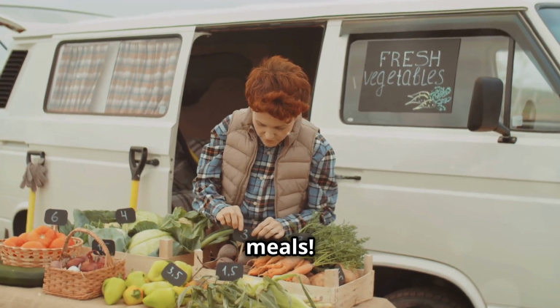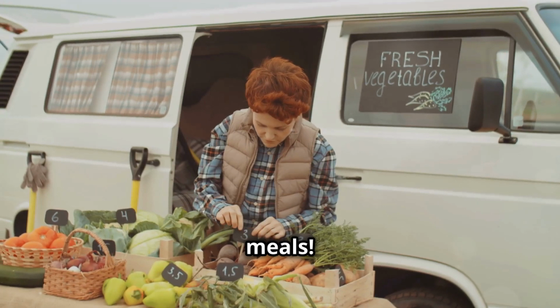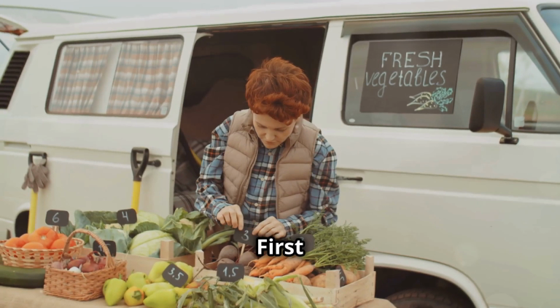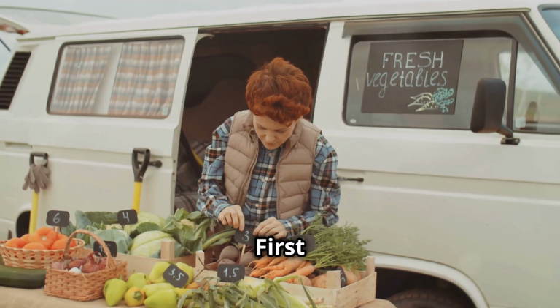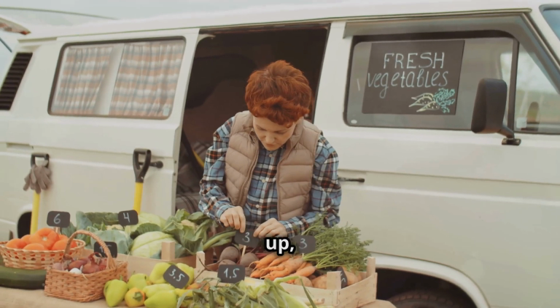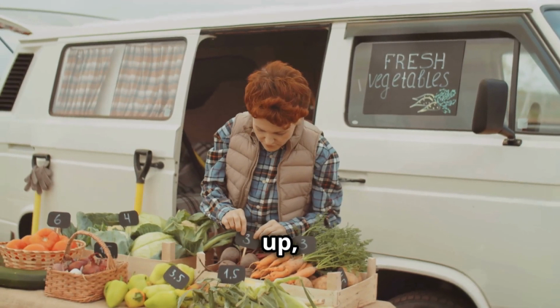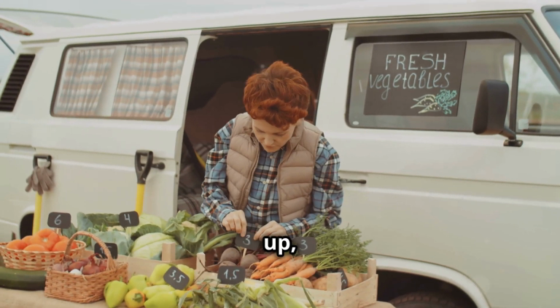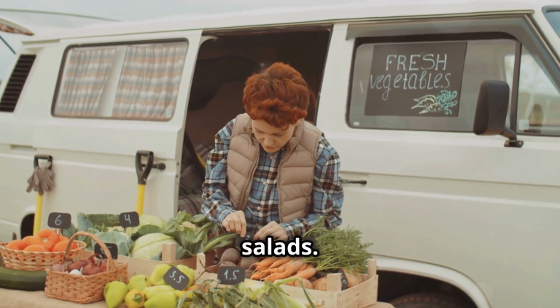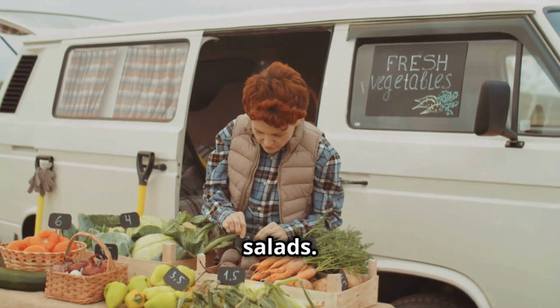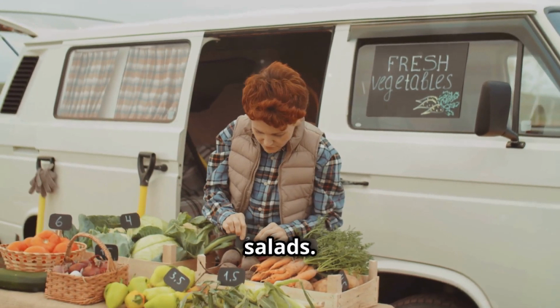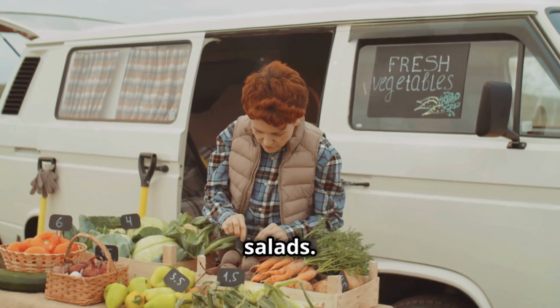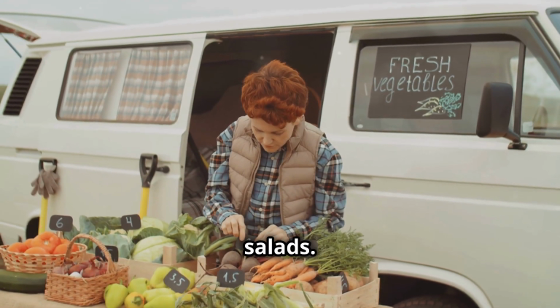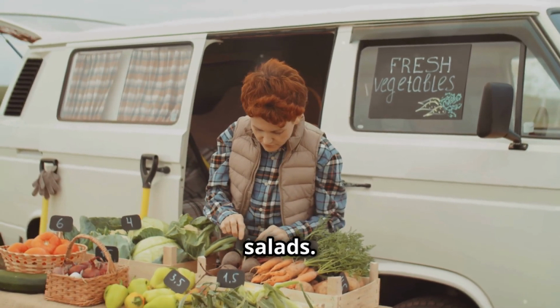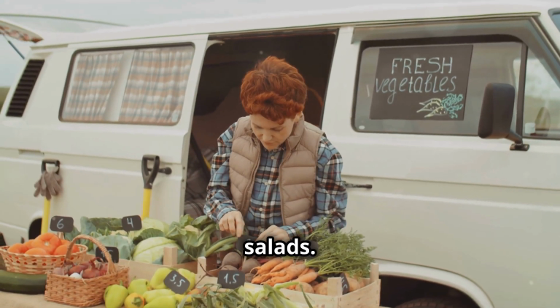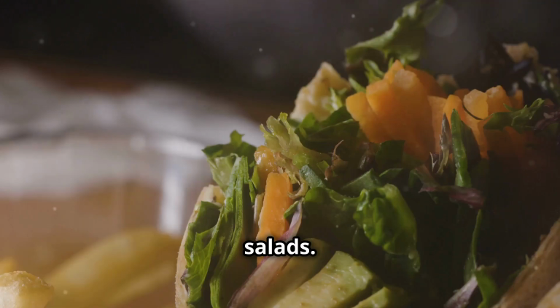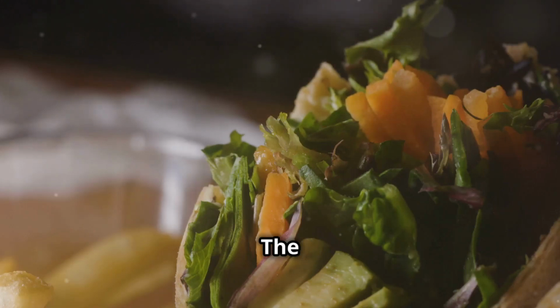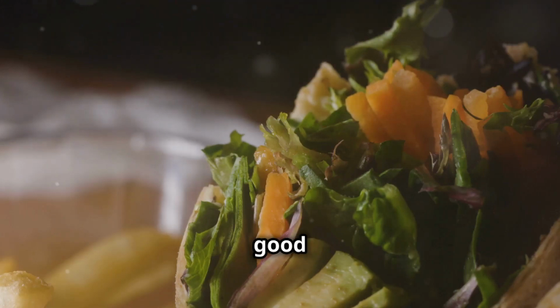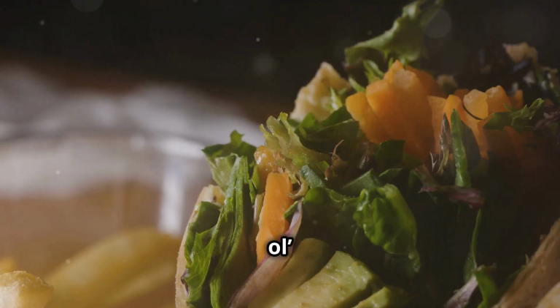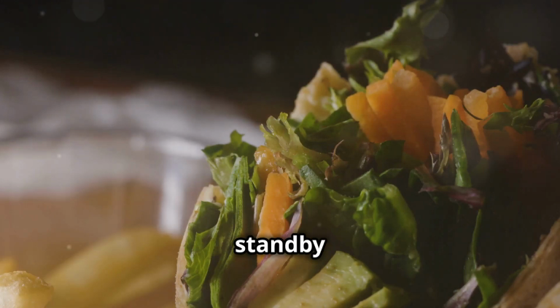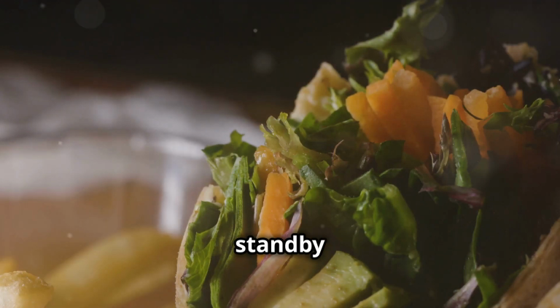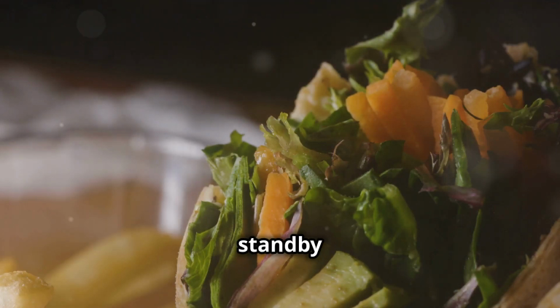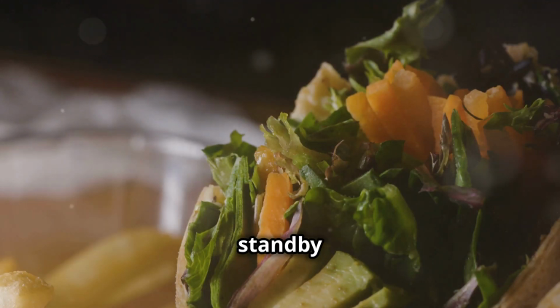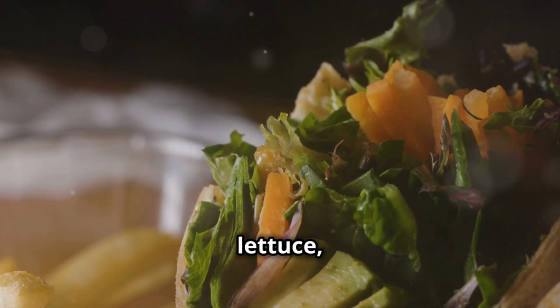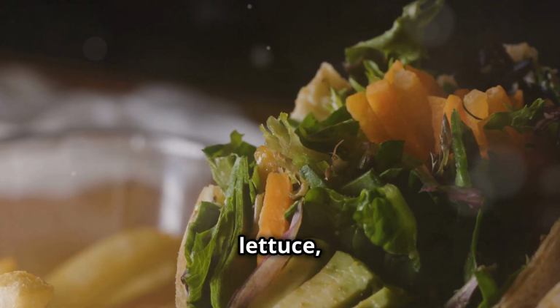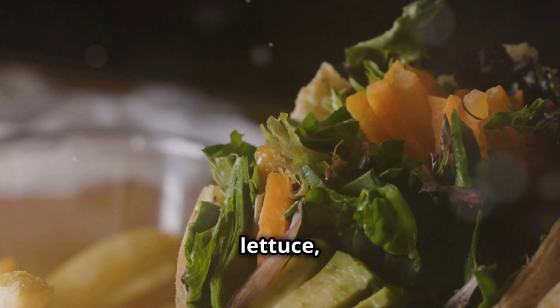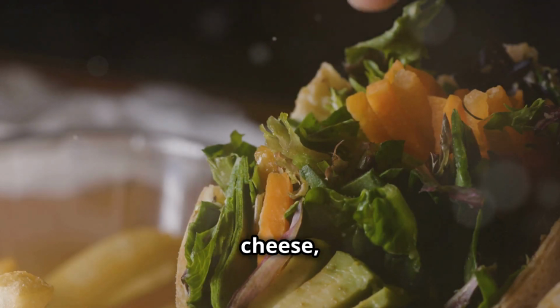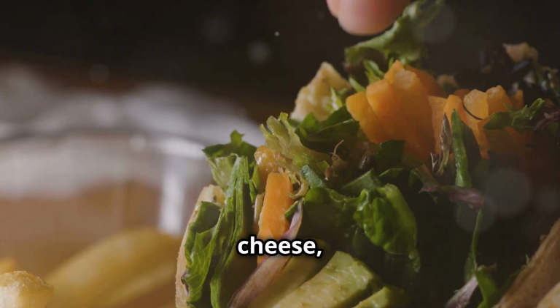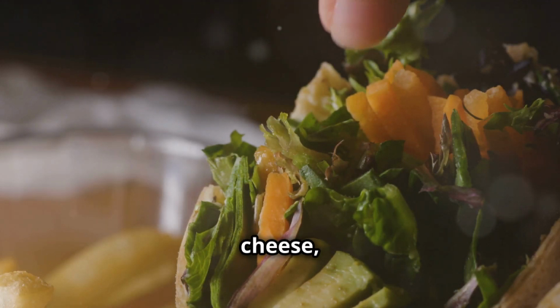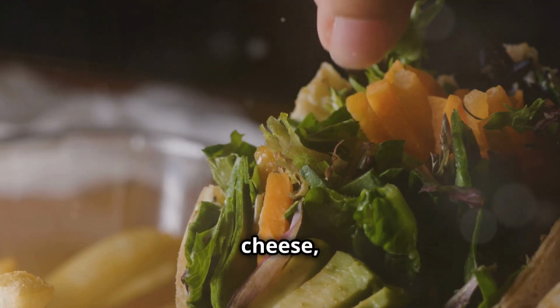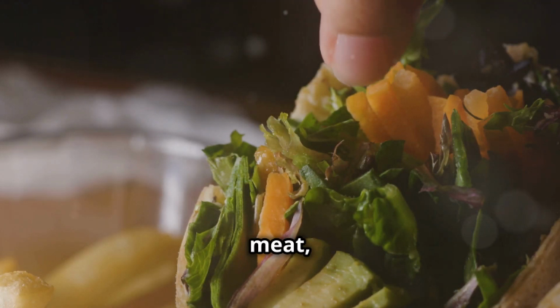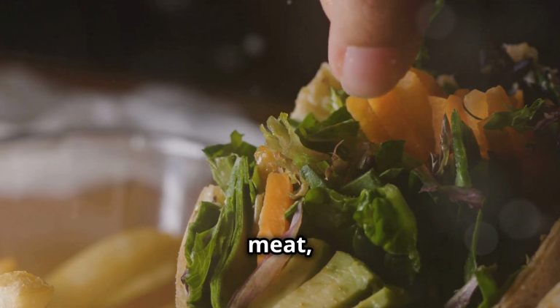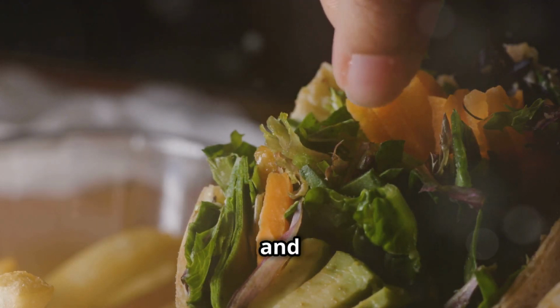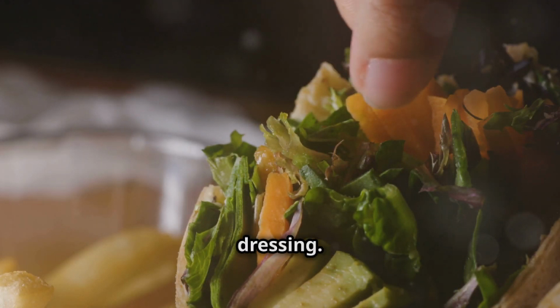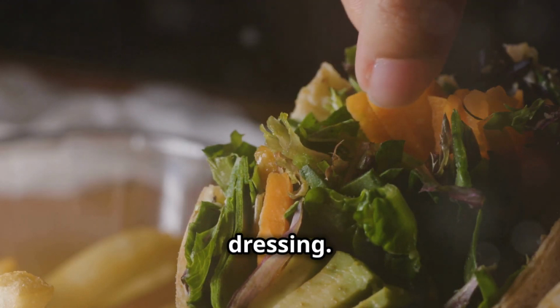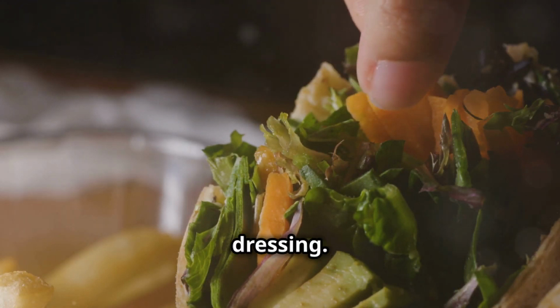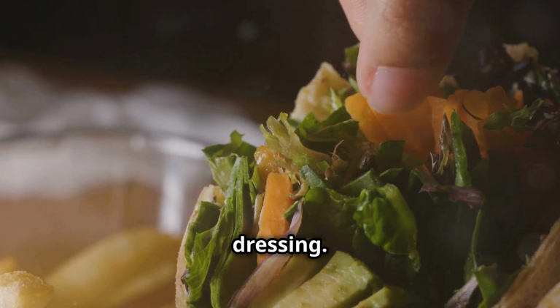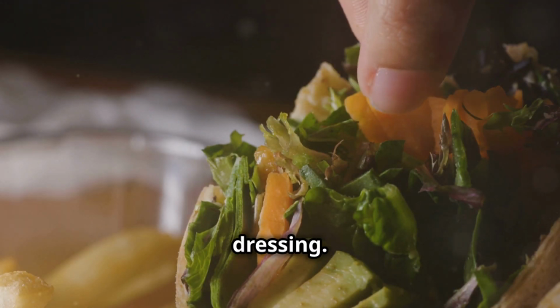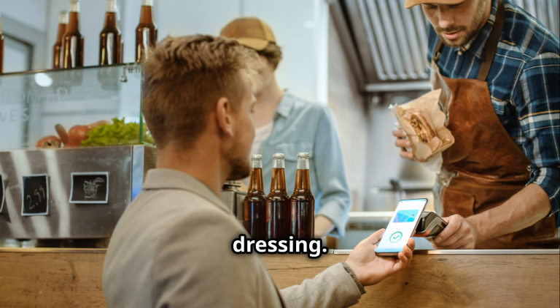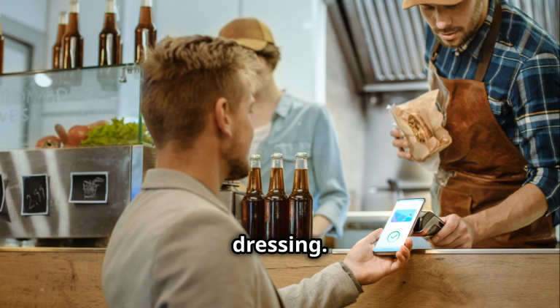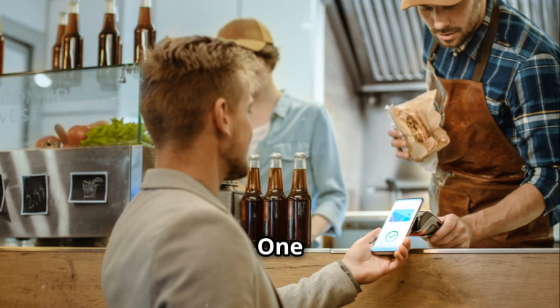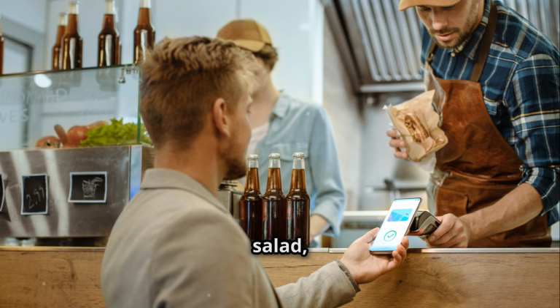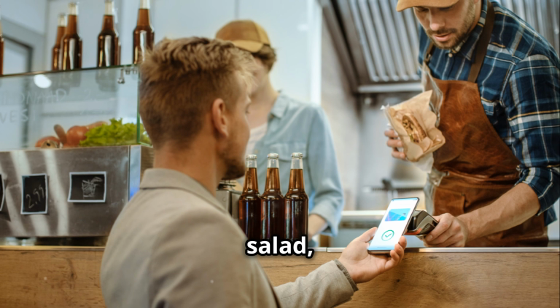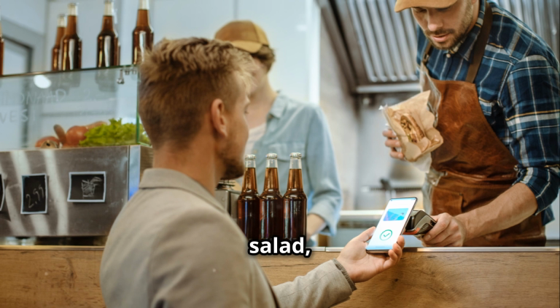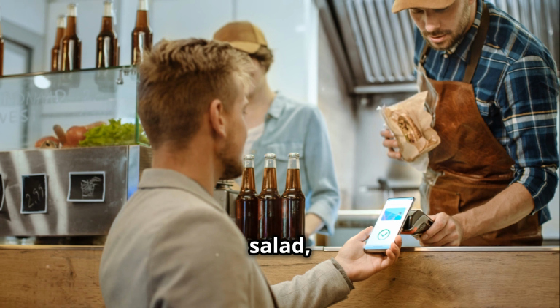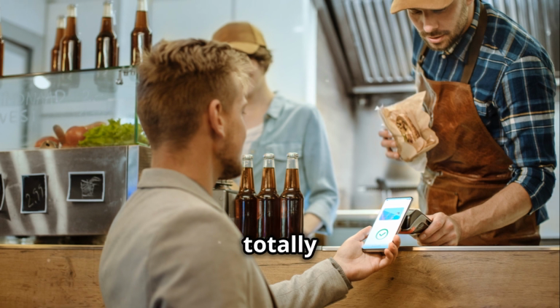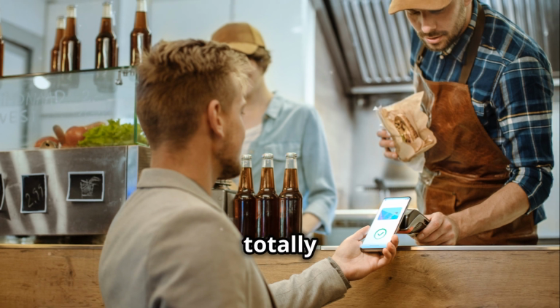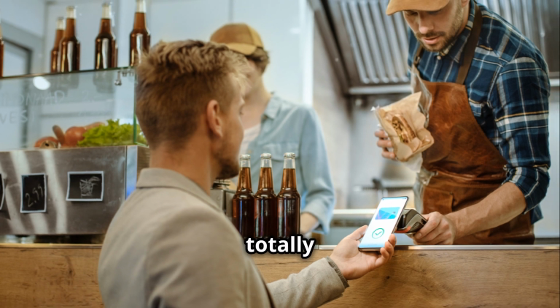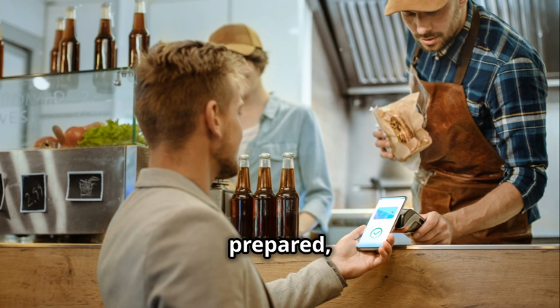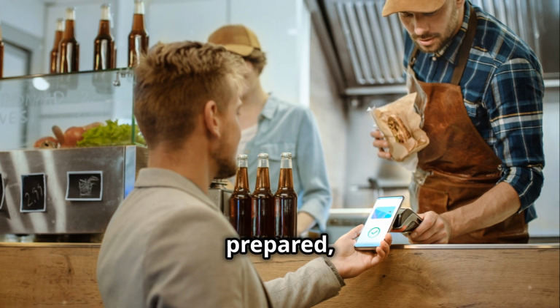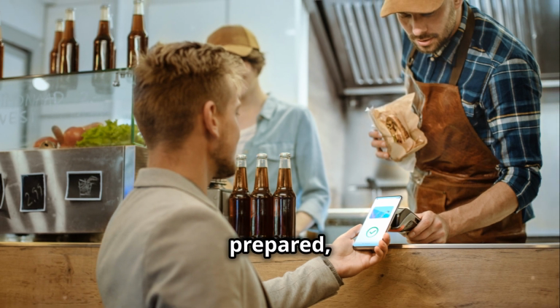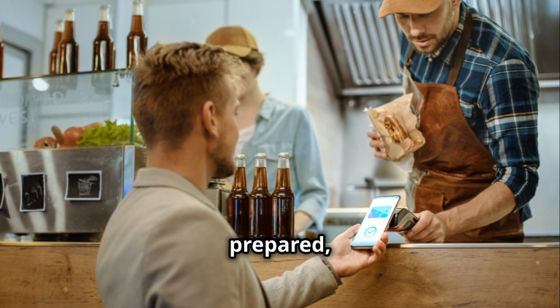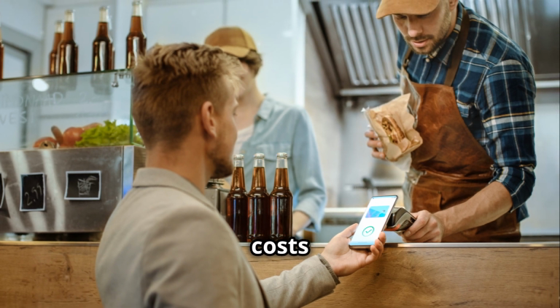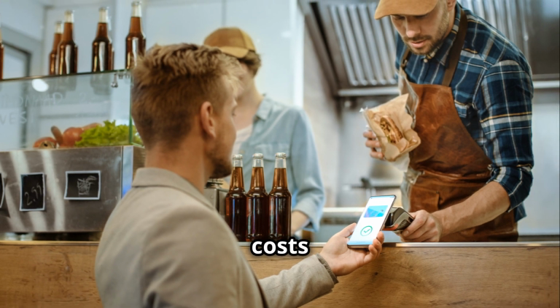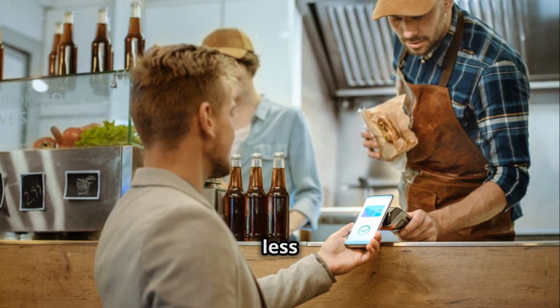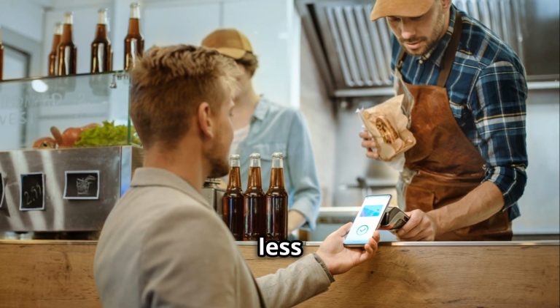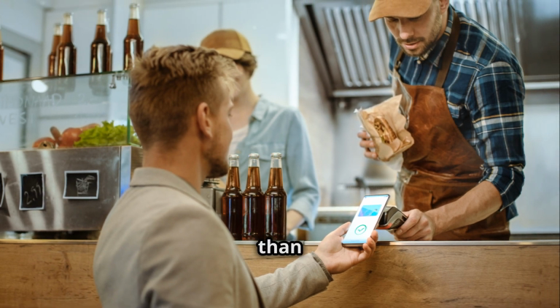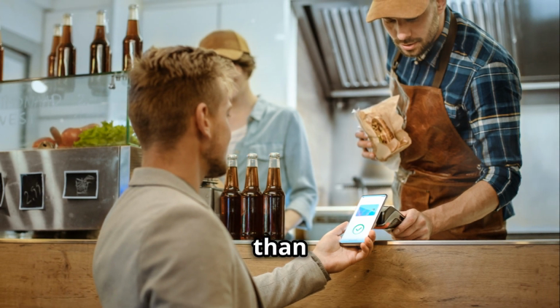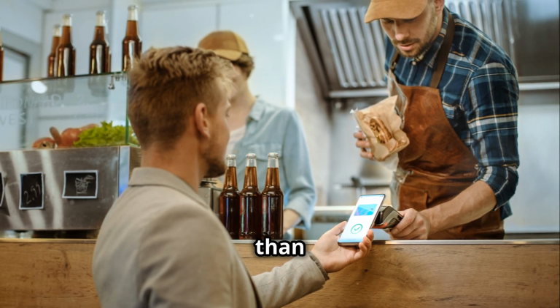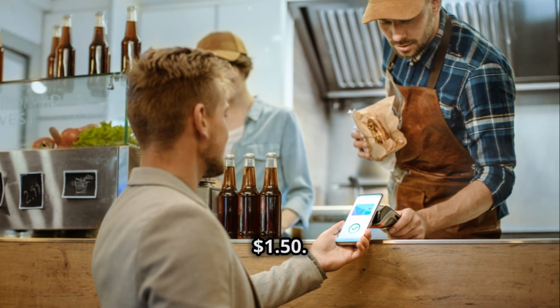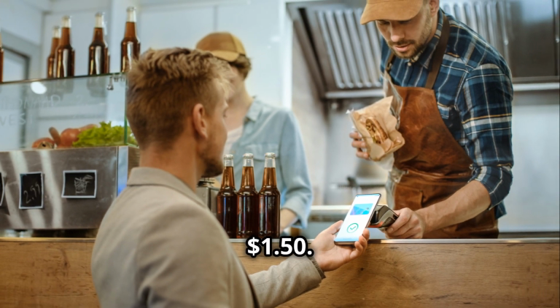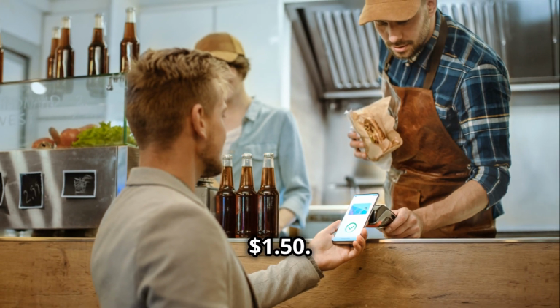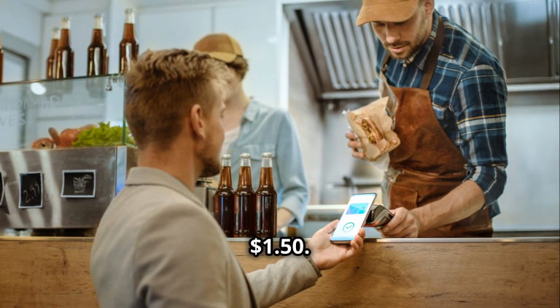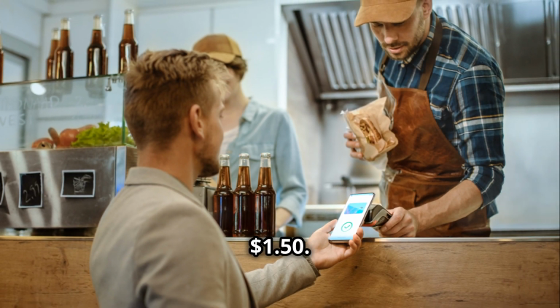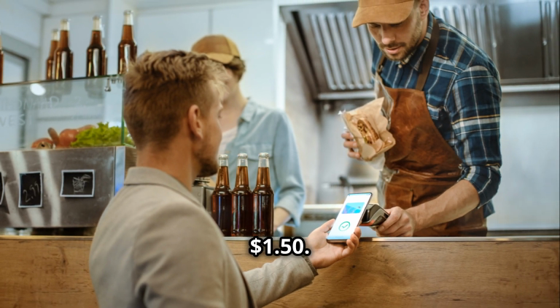First up: salads. The good old standby — lettuce, cheese, meat, and dressing. One salad, totally prepared, costs less than $1.50.